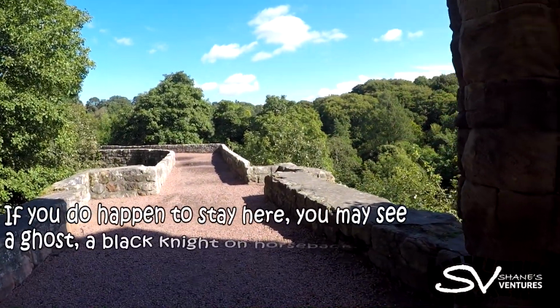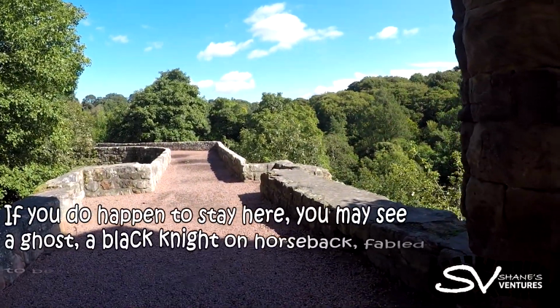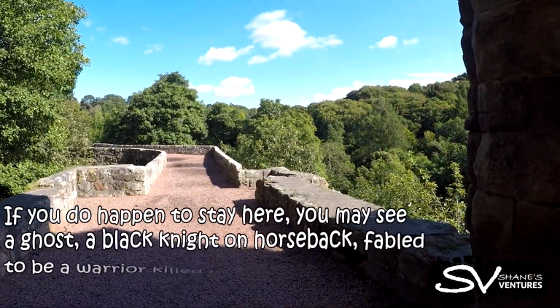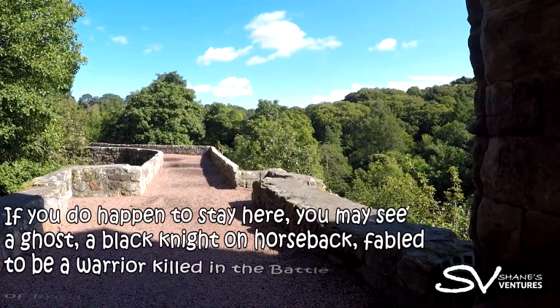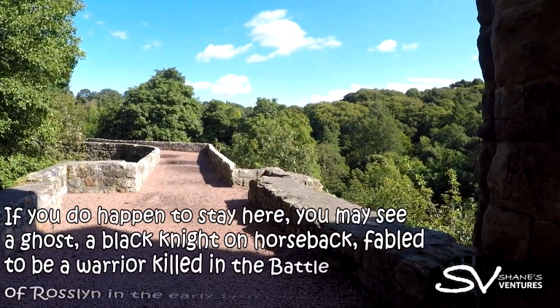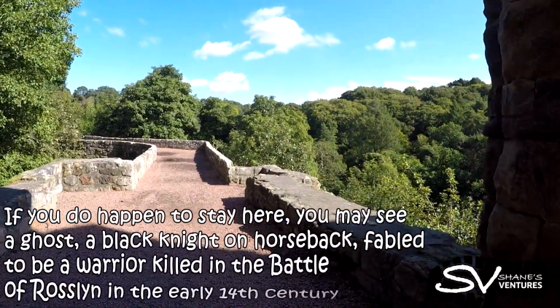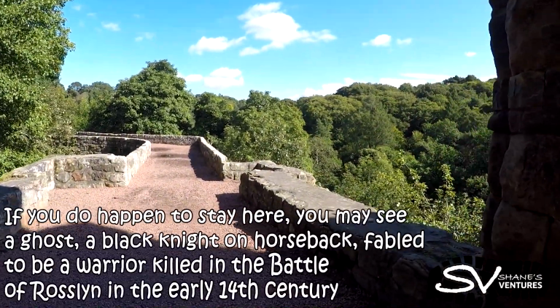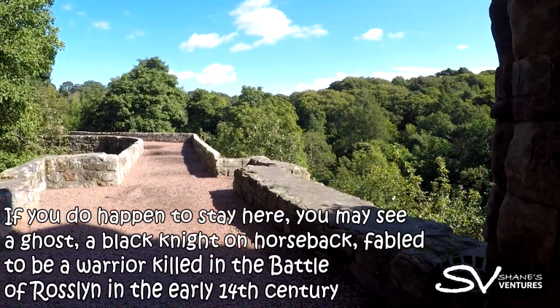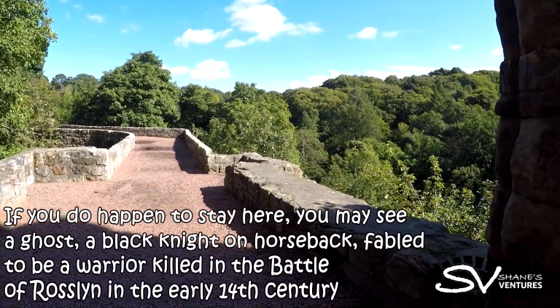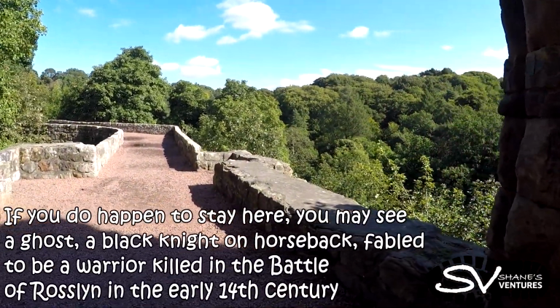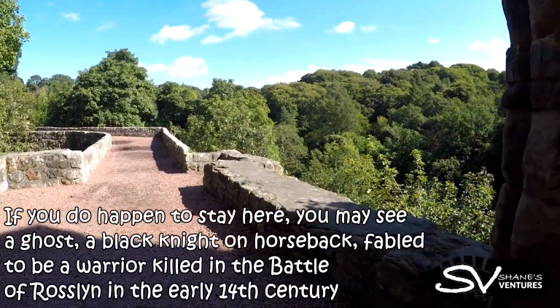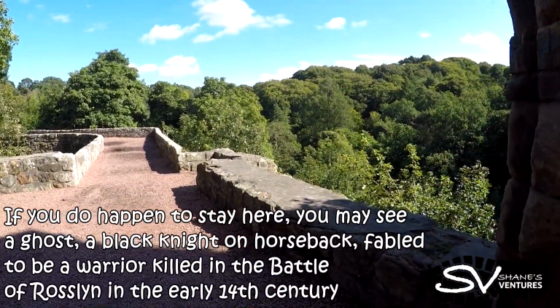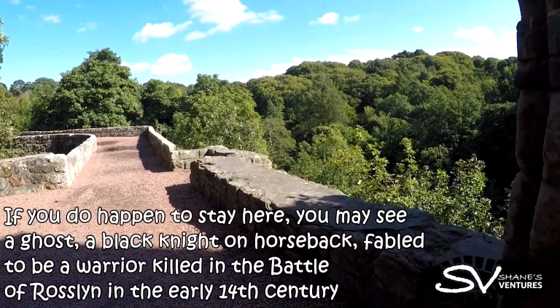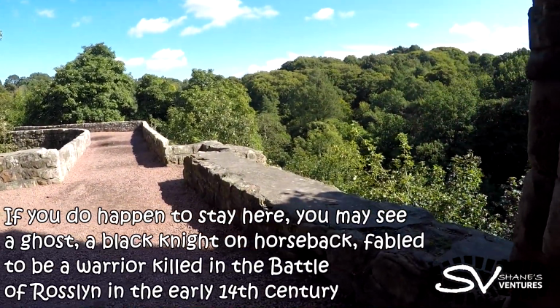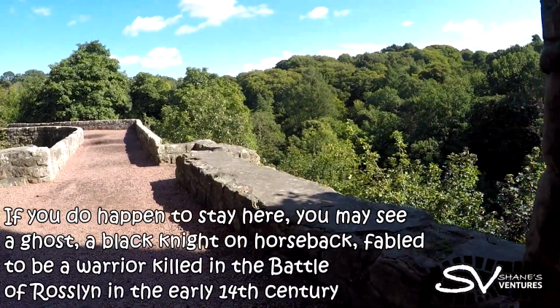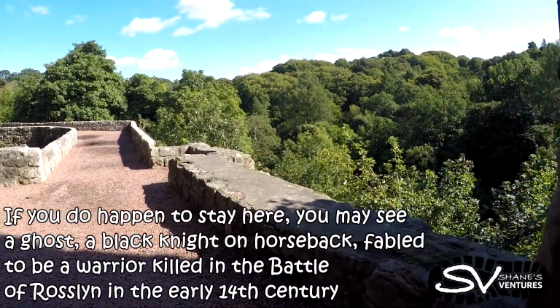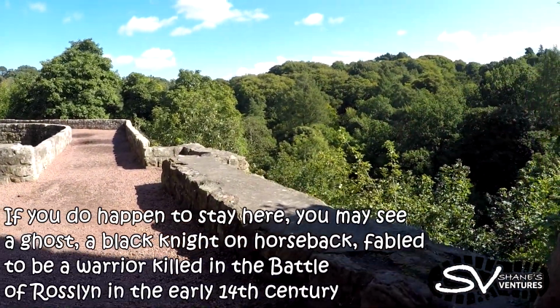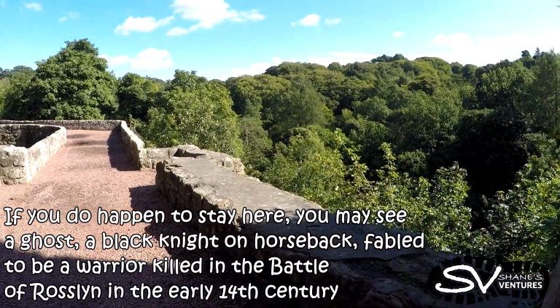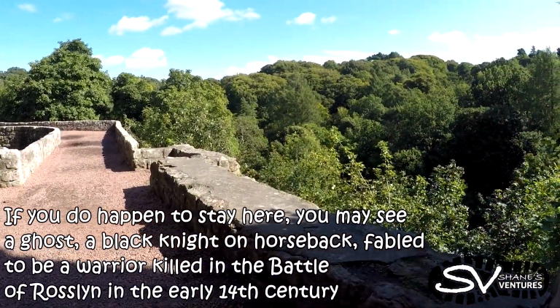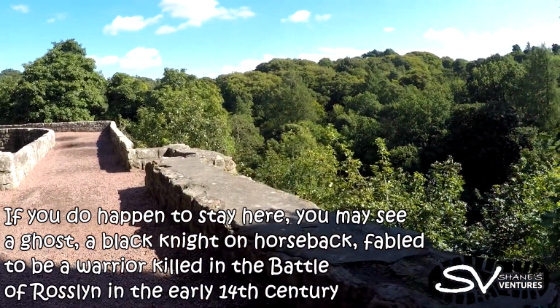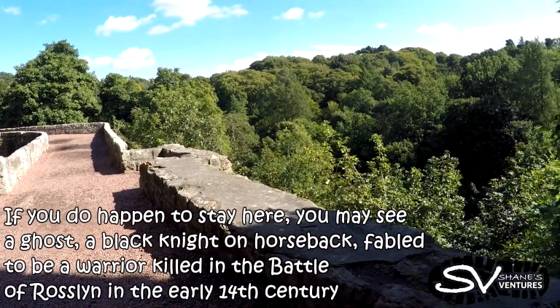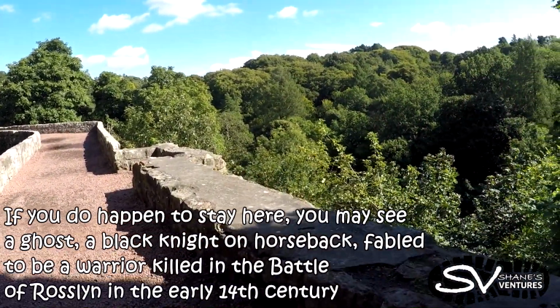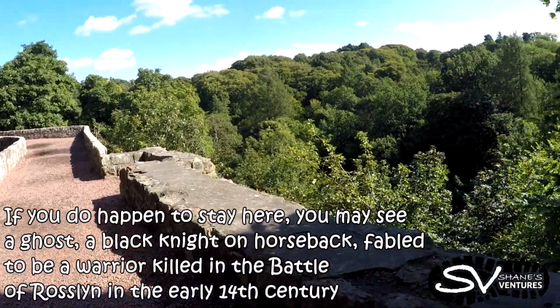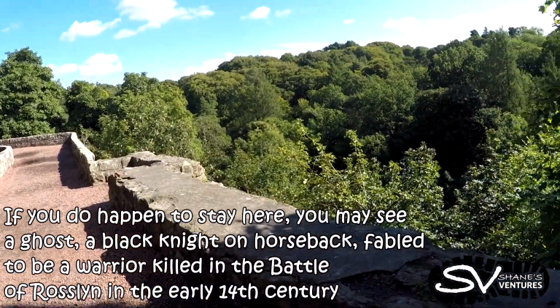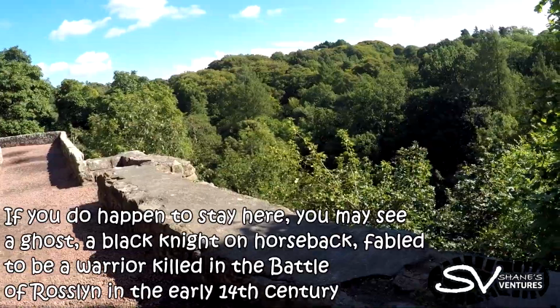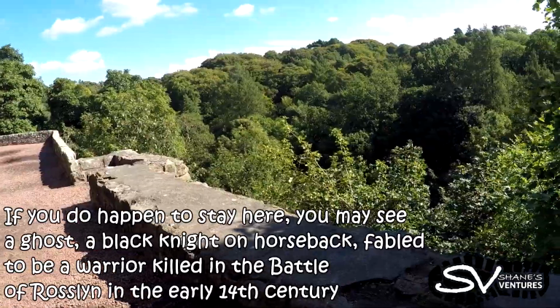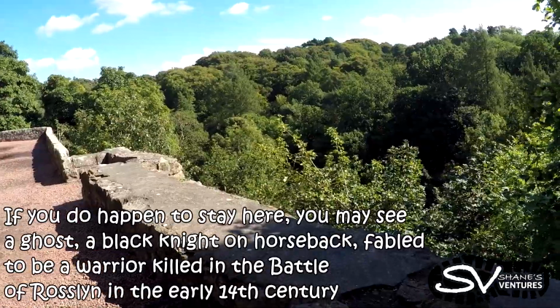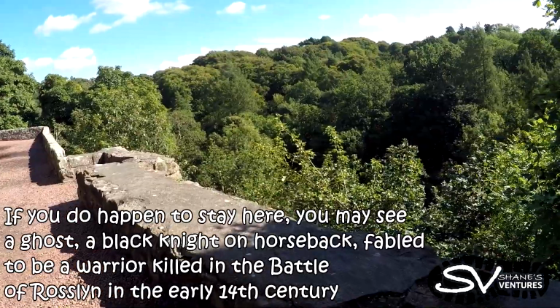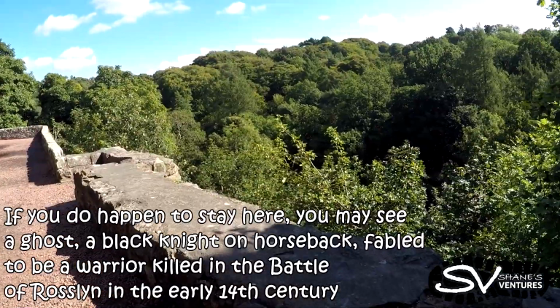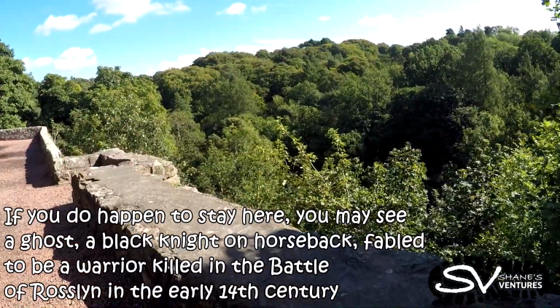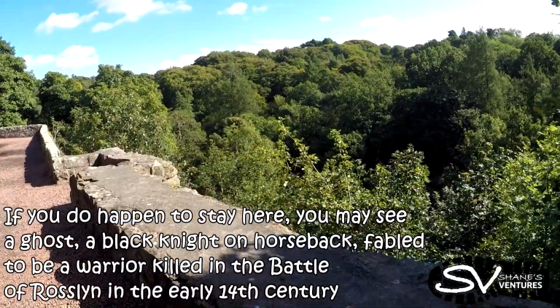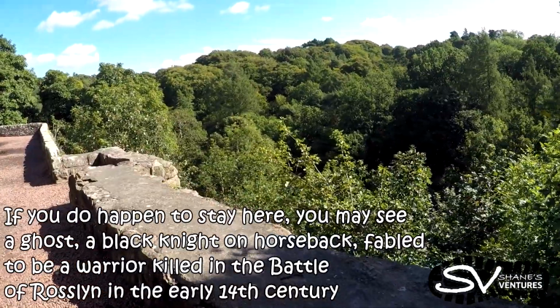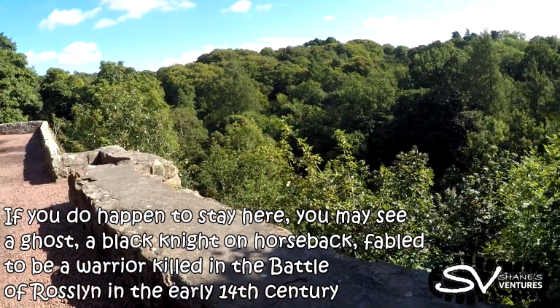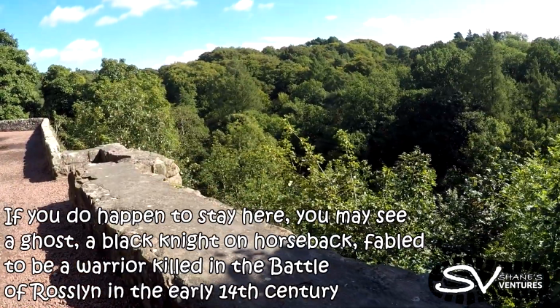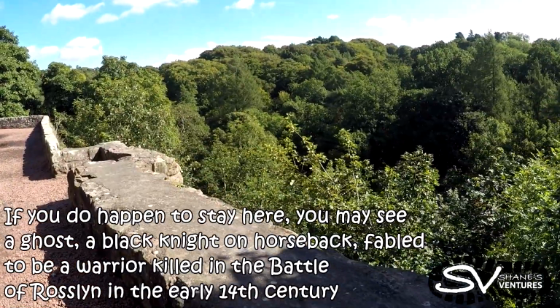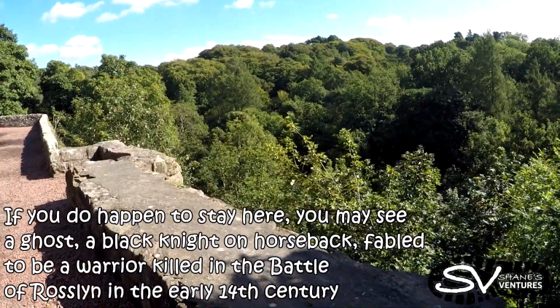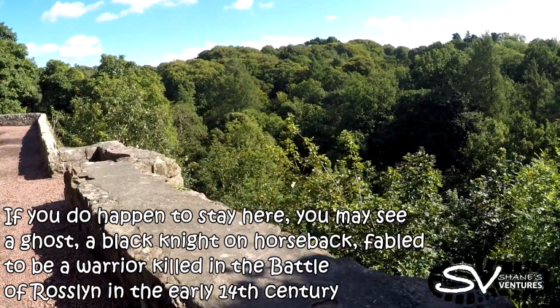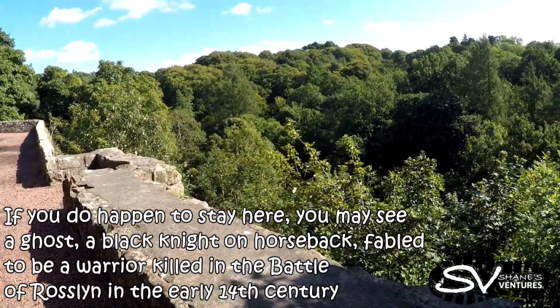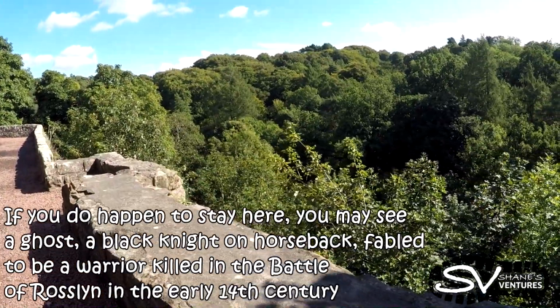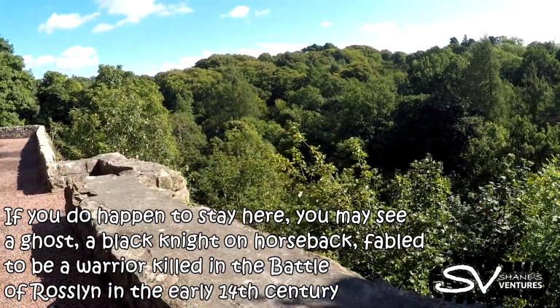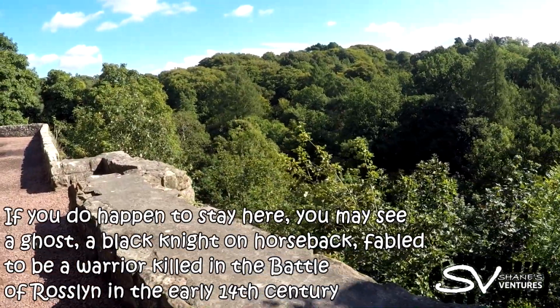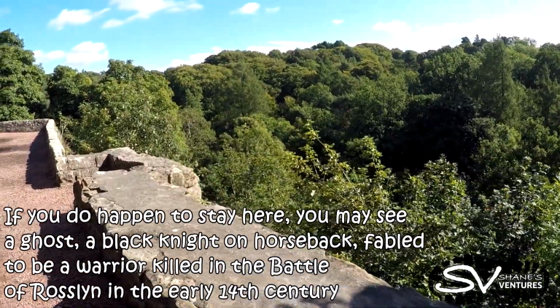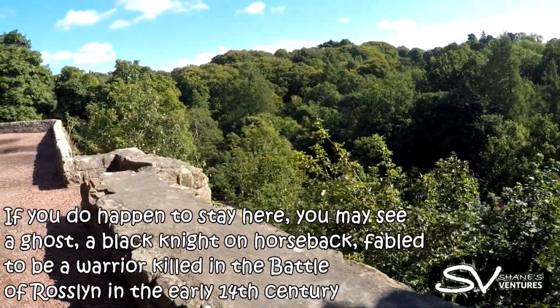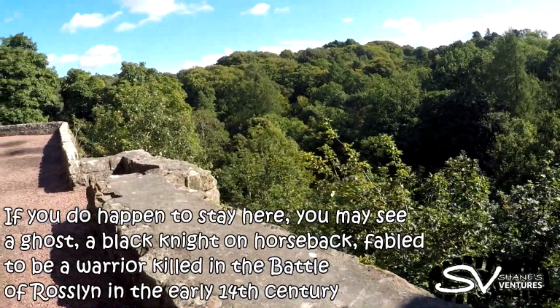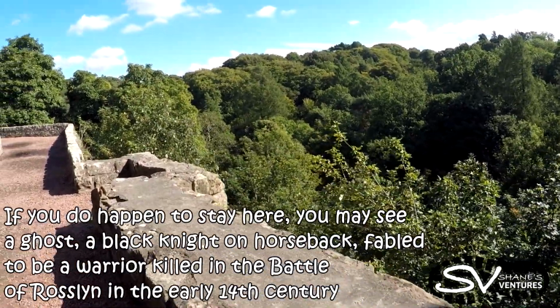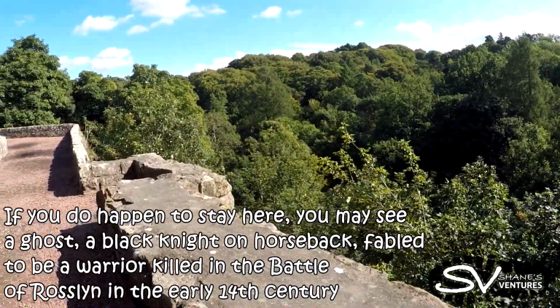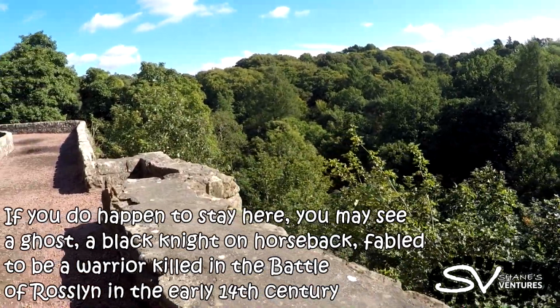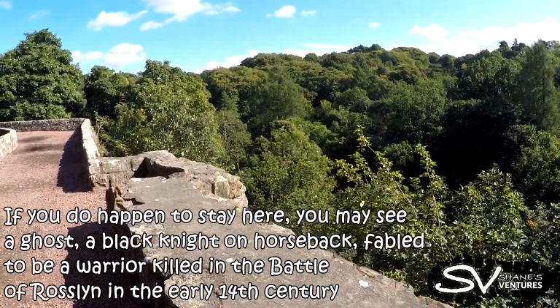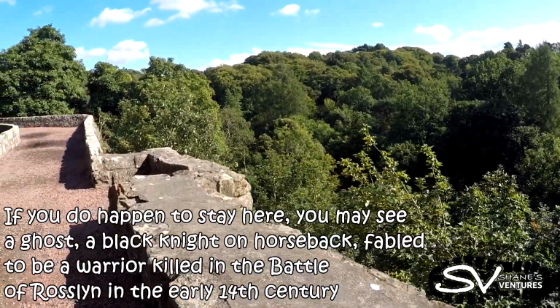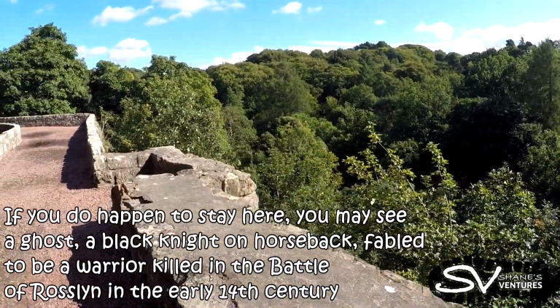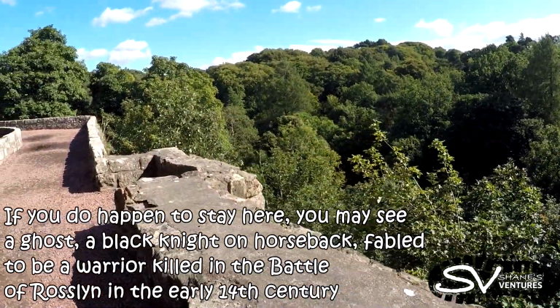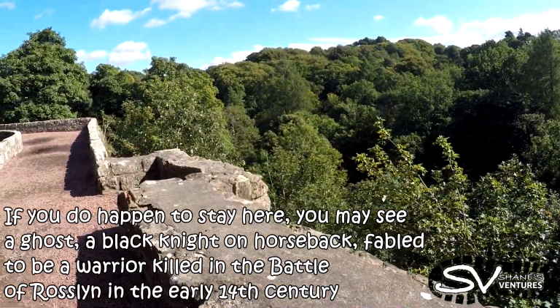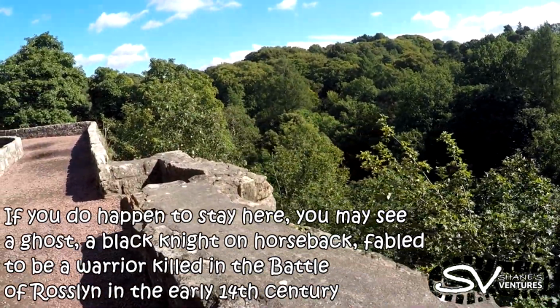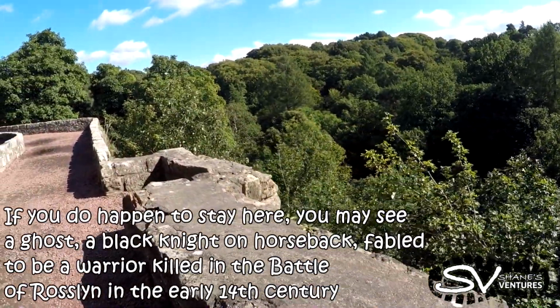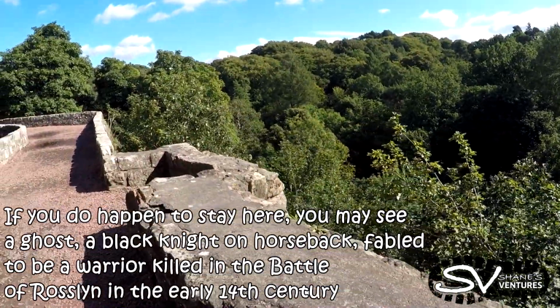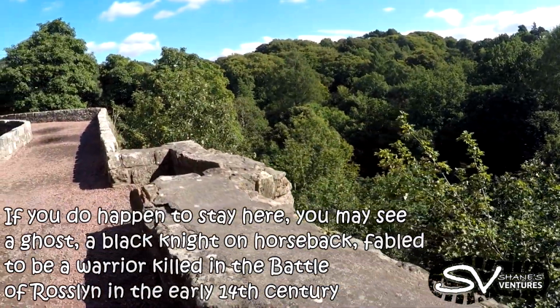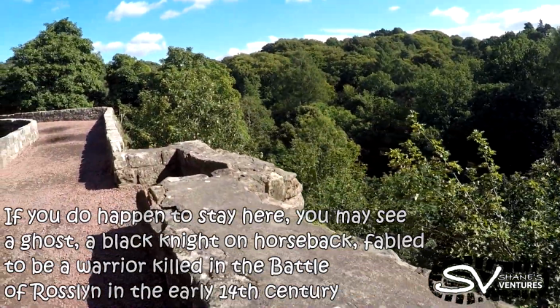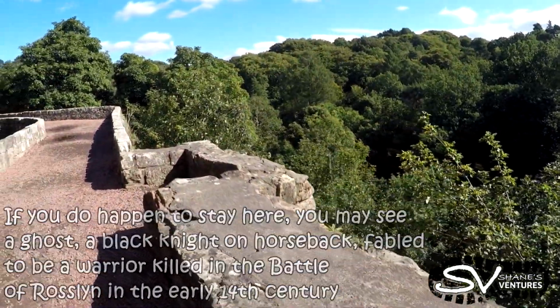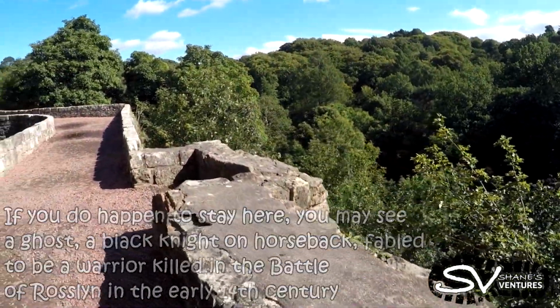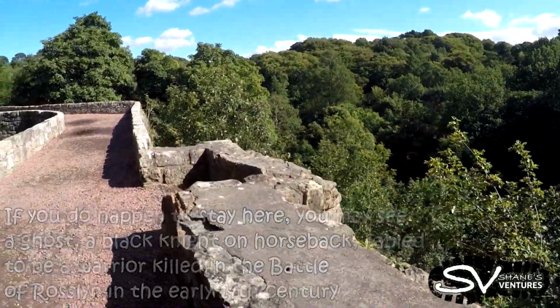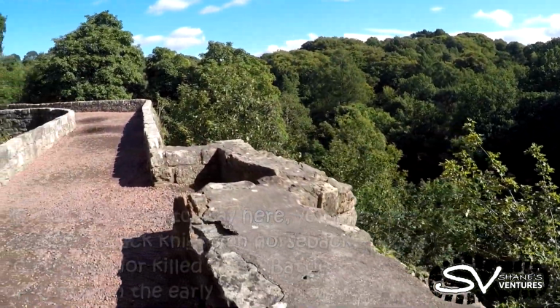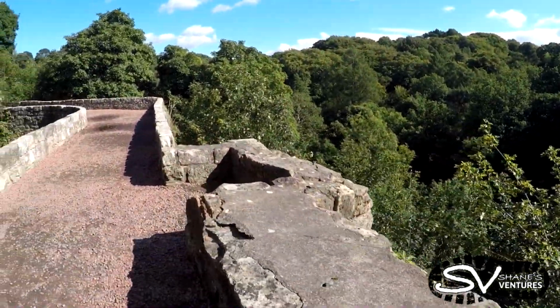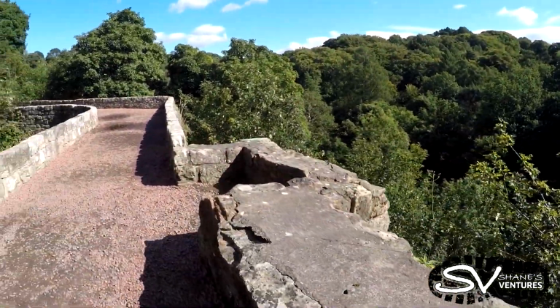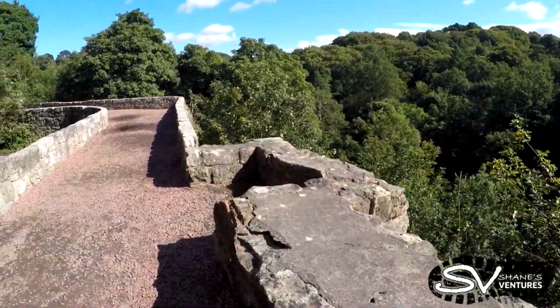If you do happen to stay here, you may see a ghost — a black knight on horseback, said to be a warrior killed in the Battle of Roslyn in the early 14th century.